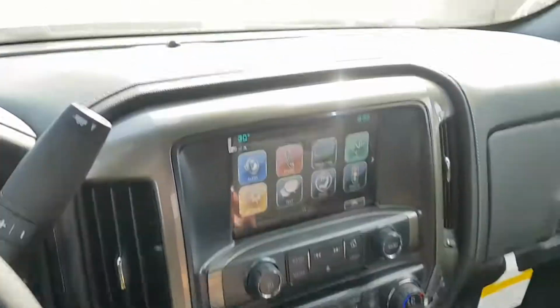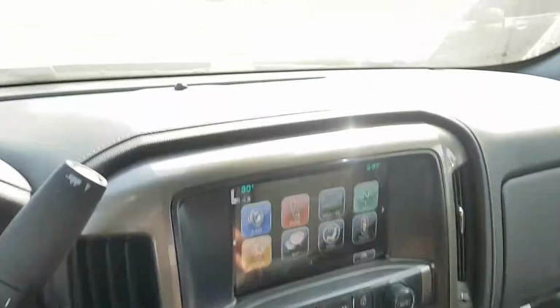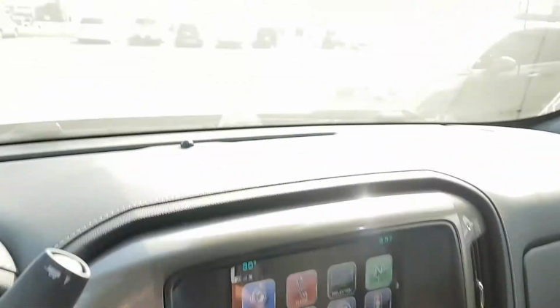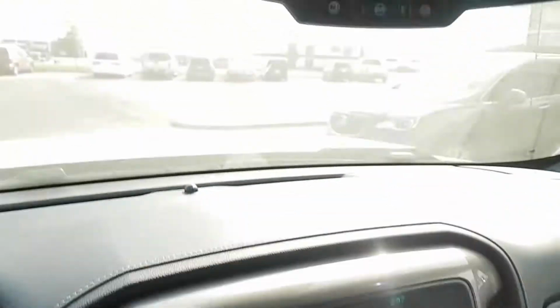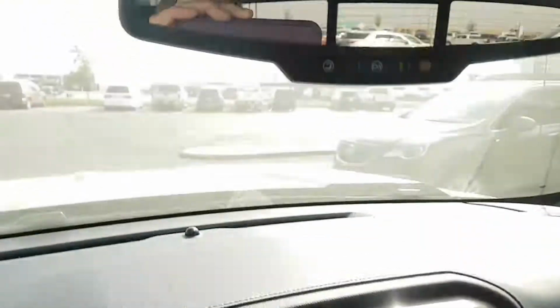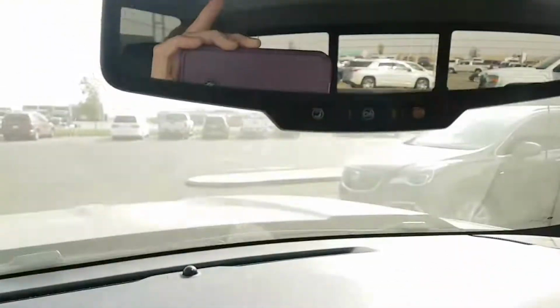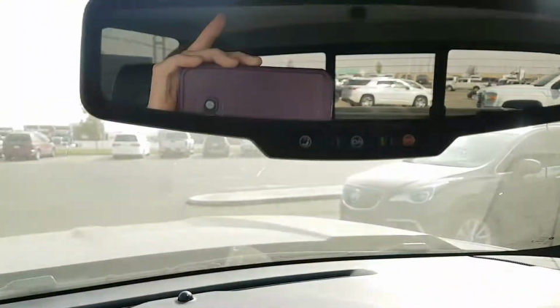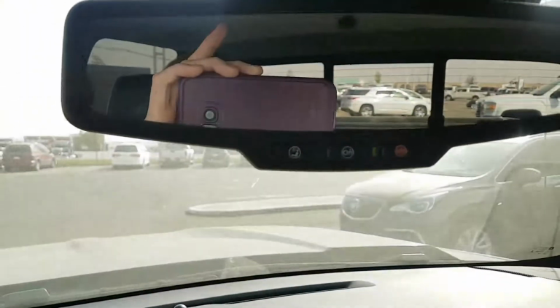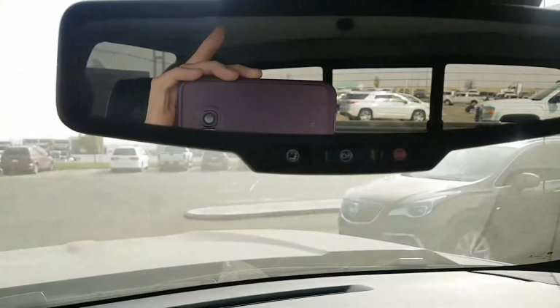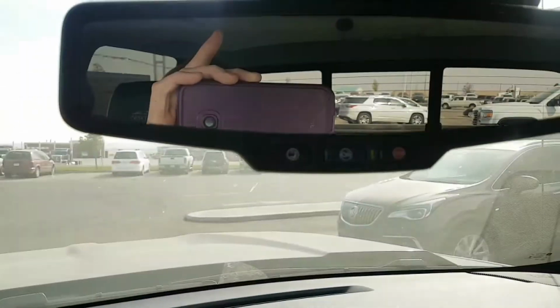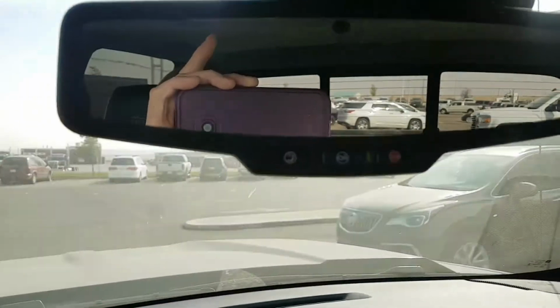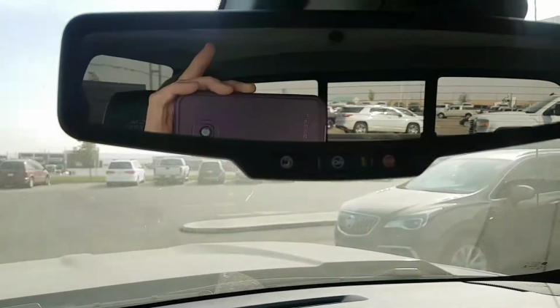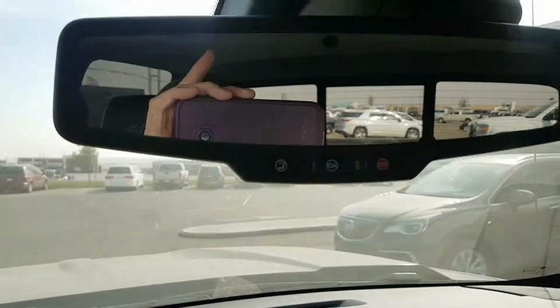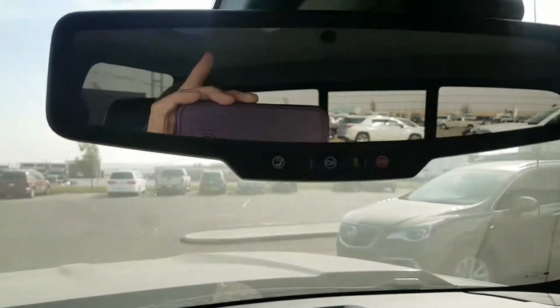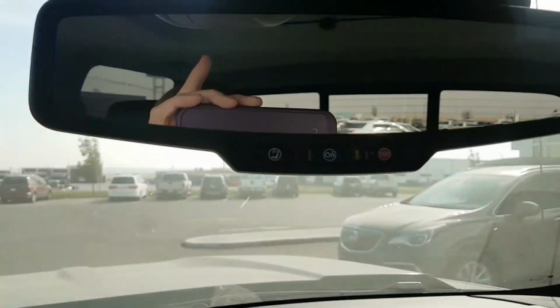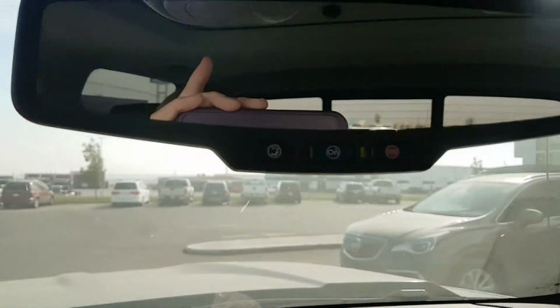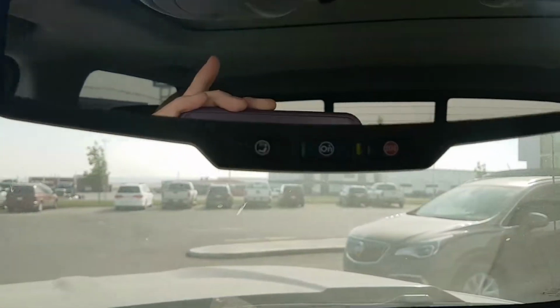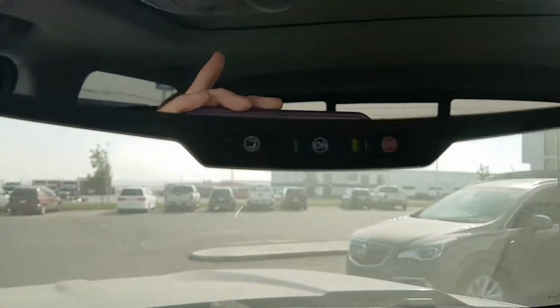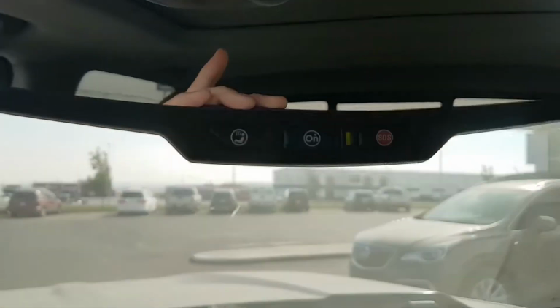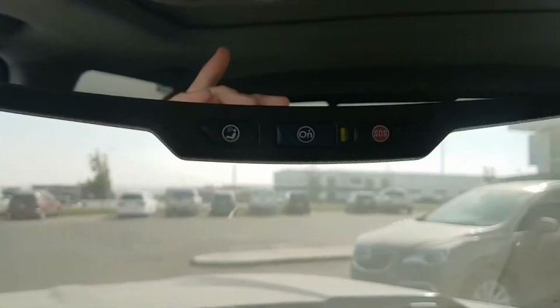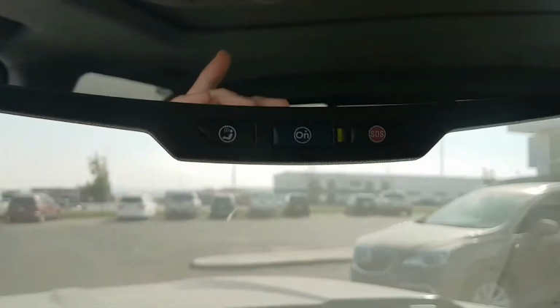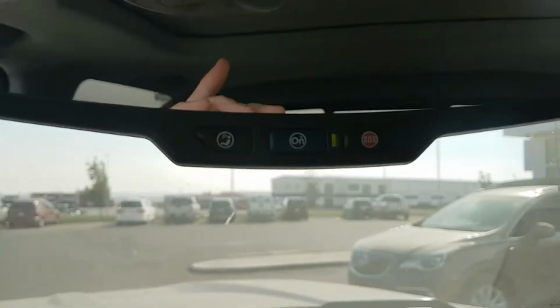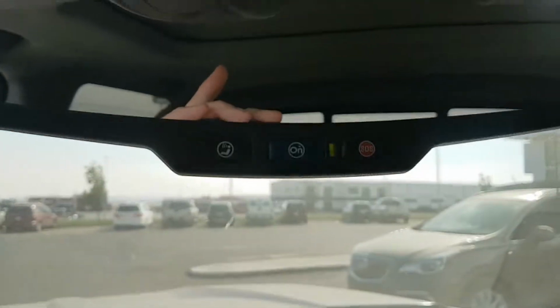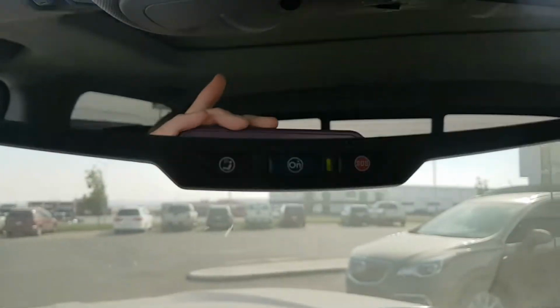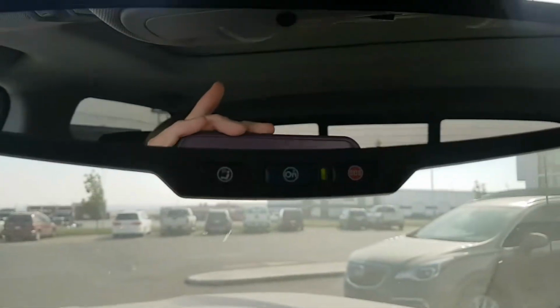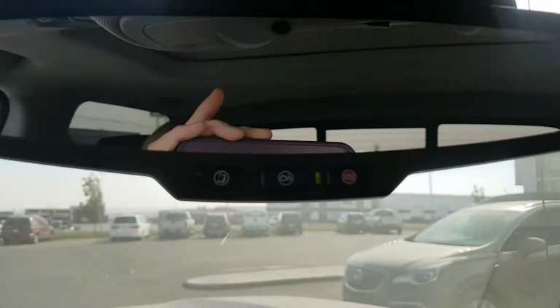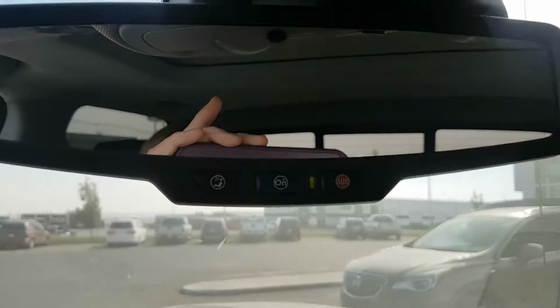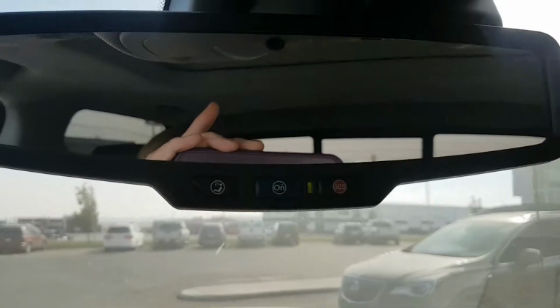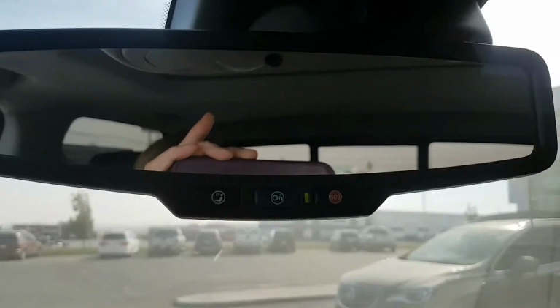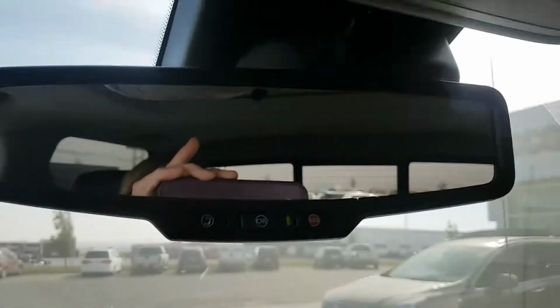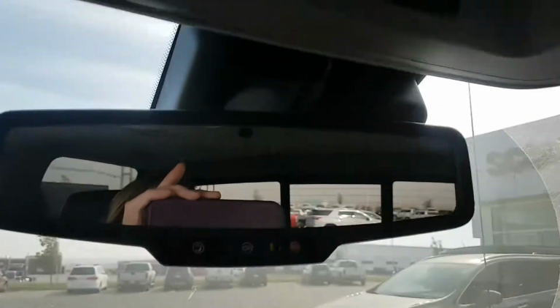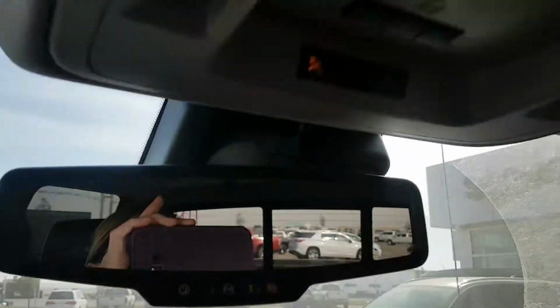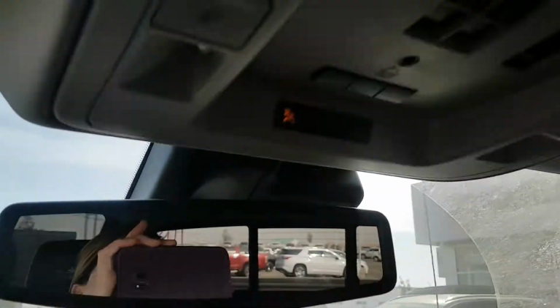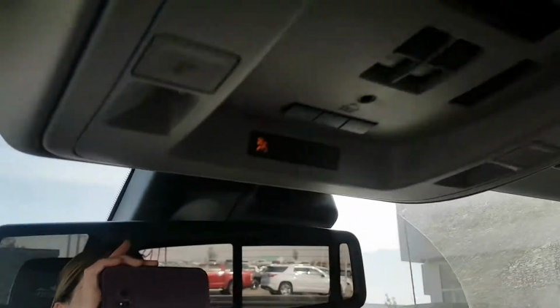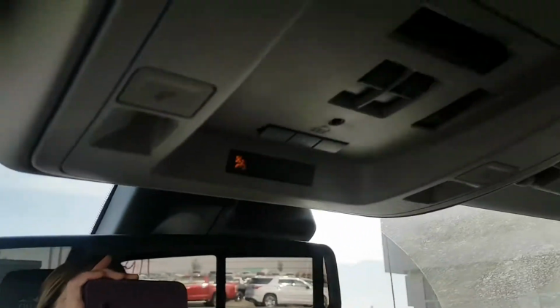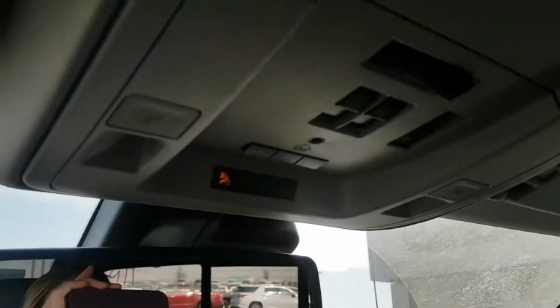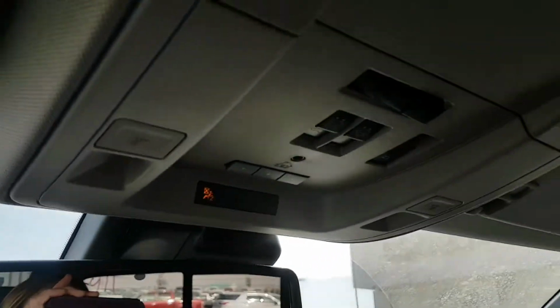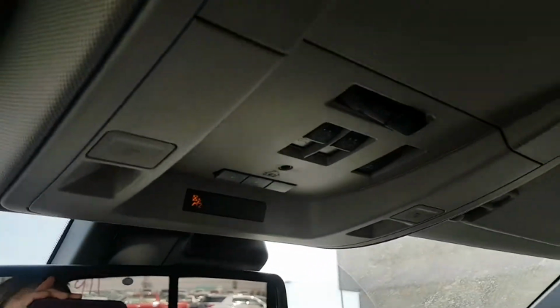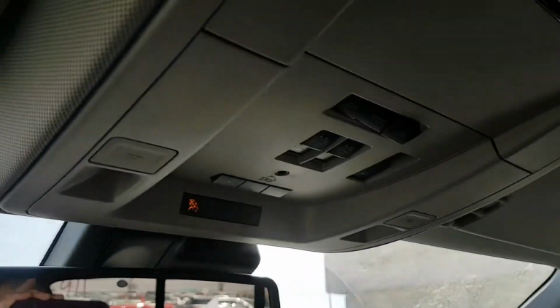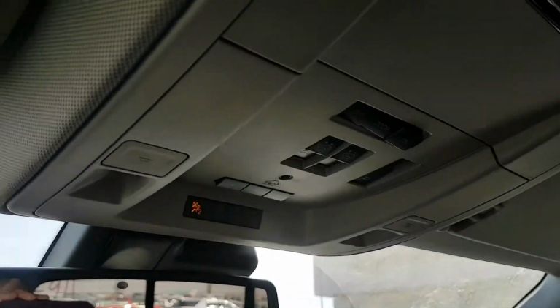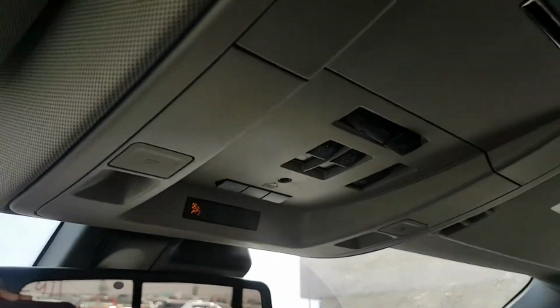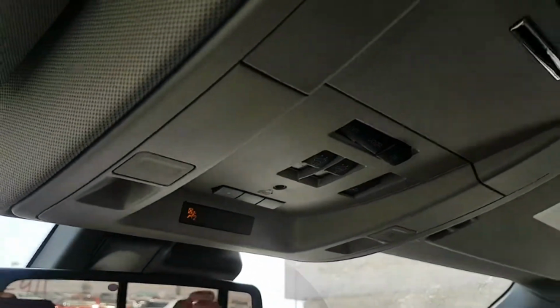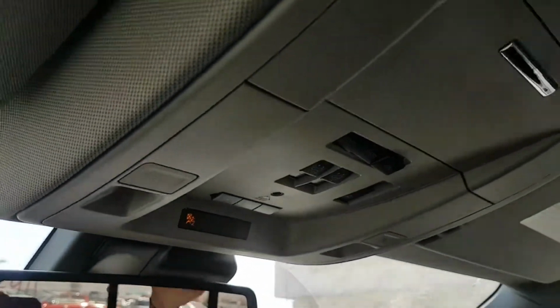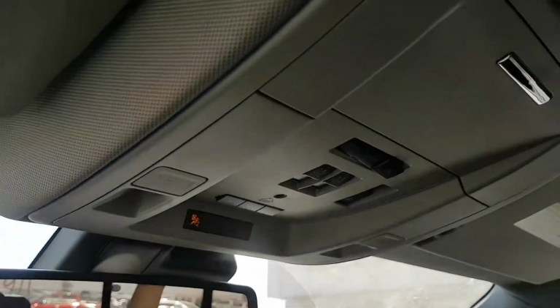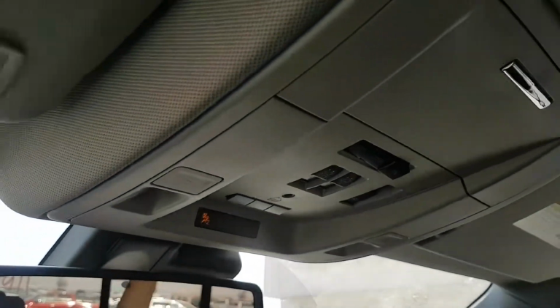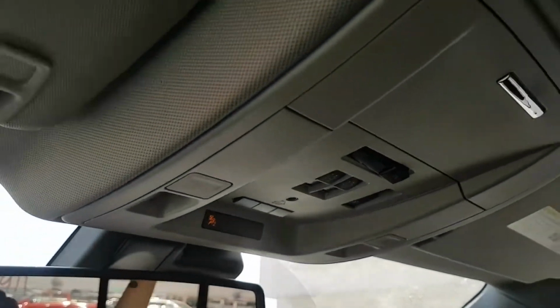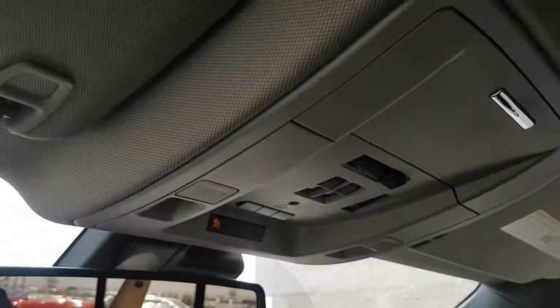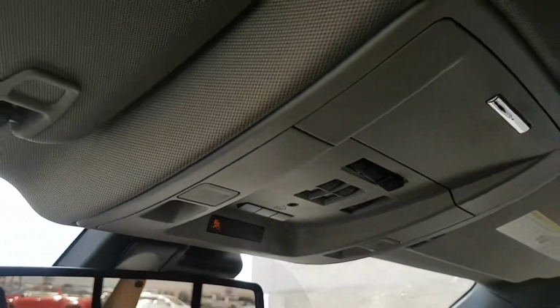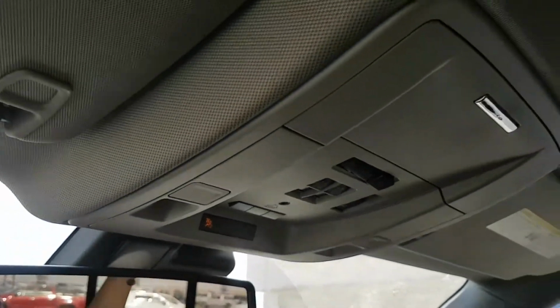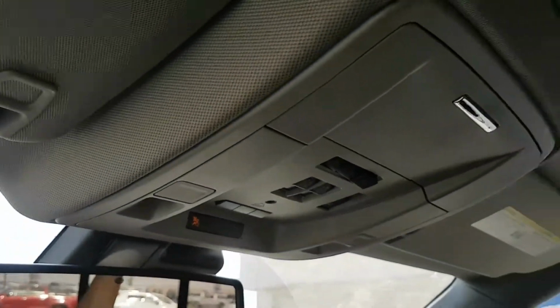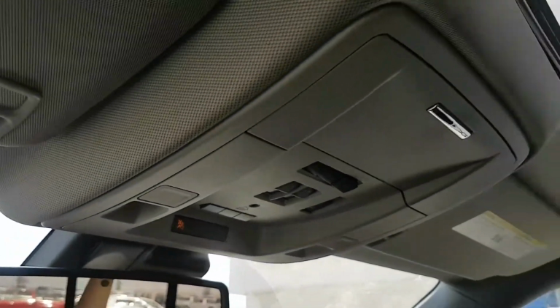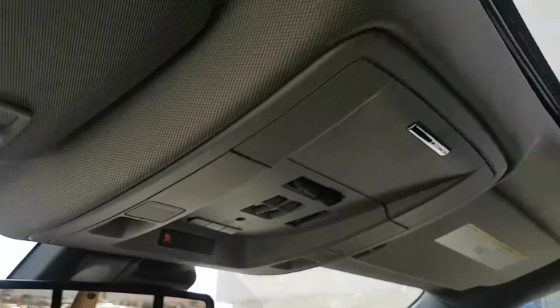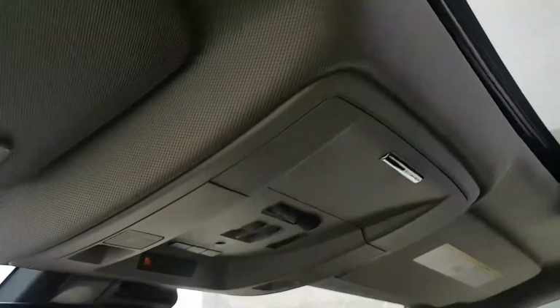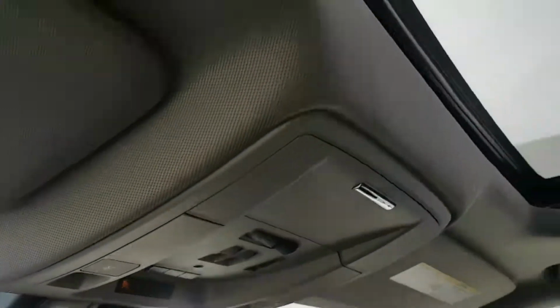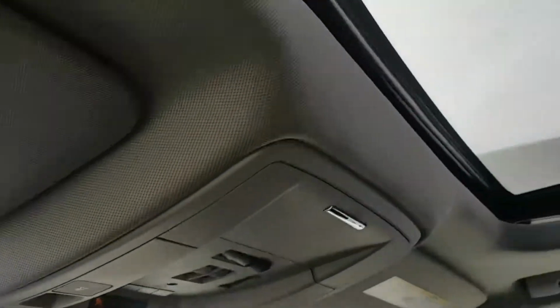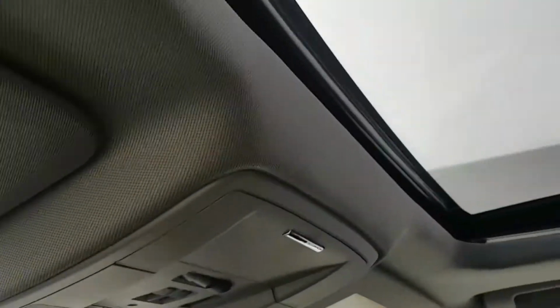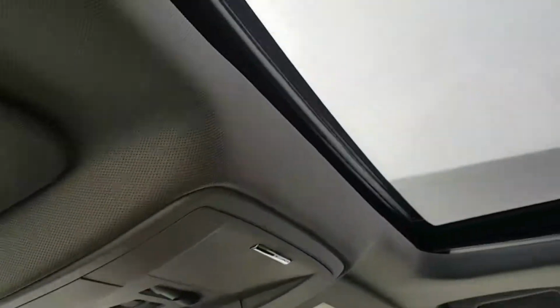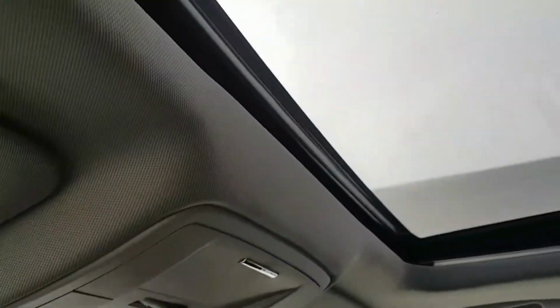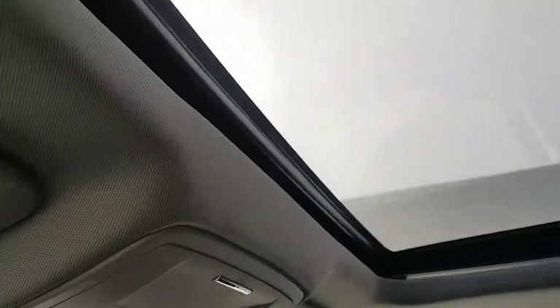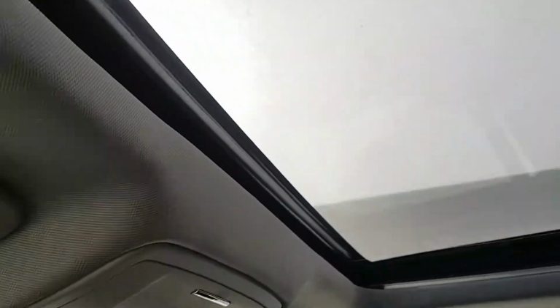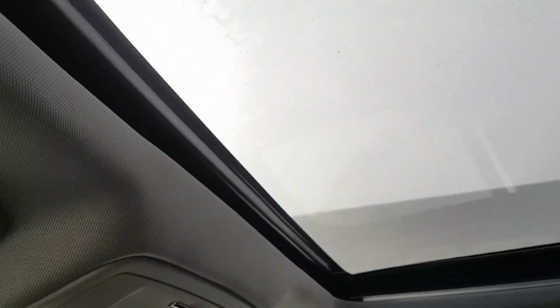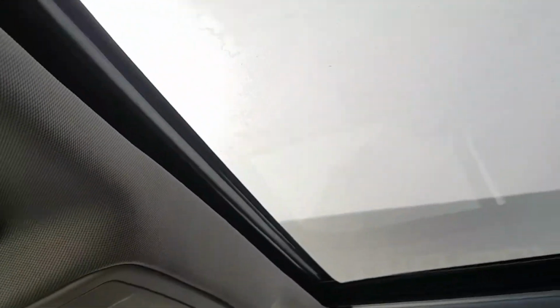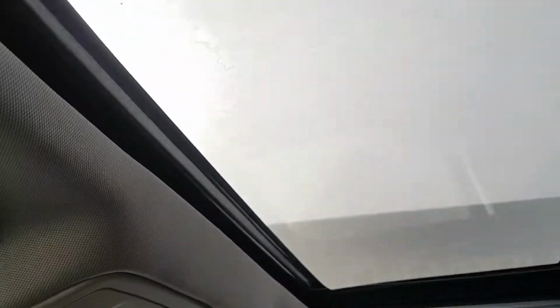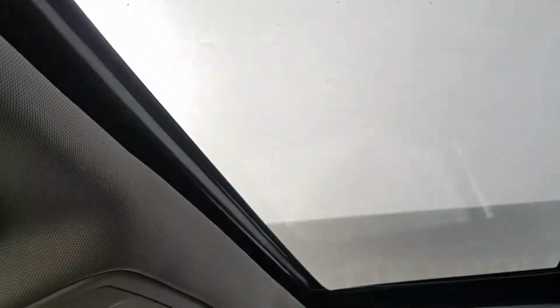This here is a wireless charging port for your handheld device. We have OnStar controls right here, a garage door transmitter, and a power sliding sunroof.